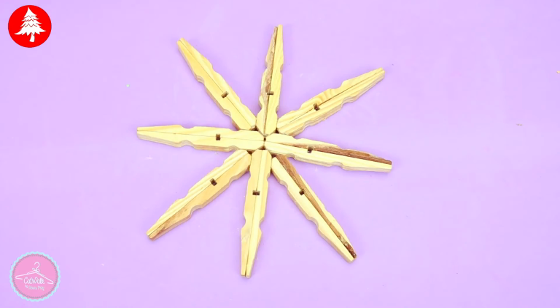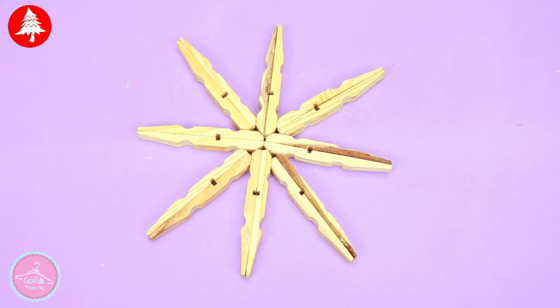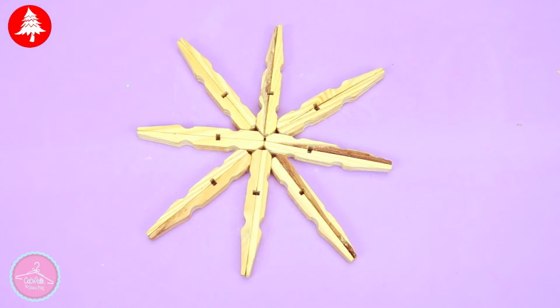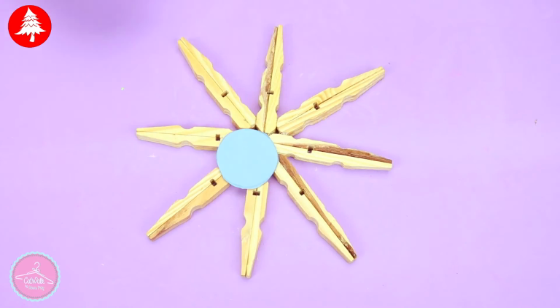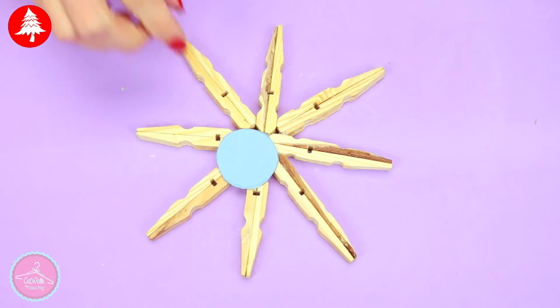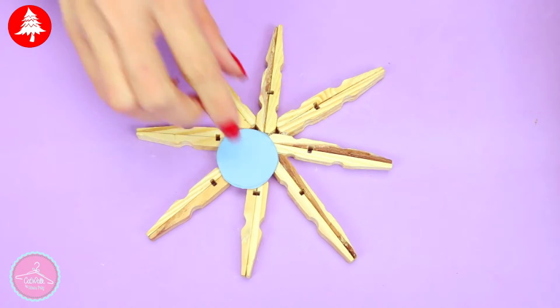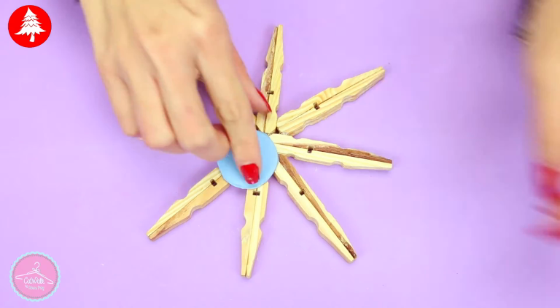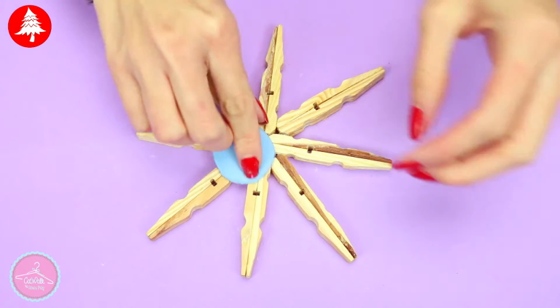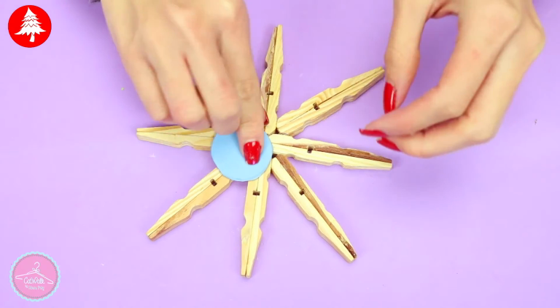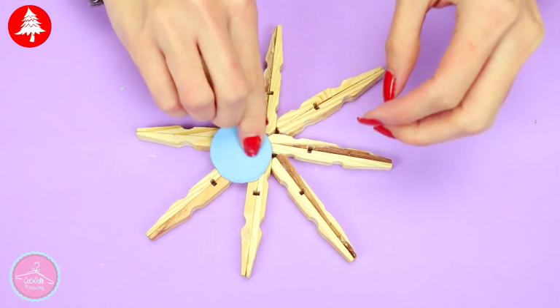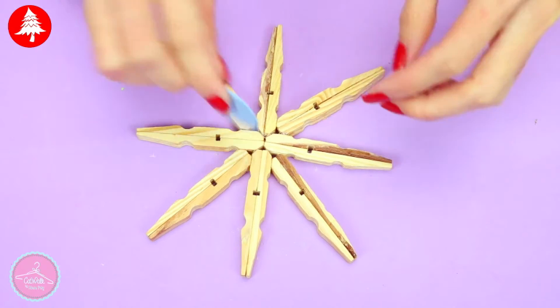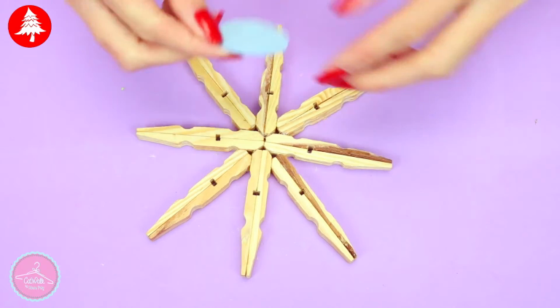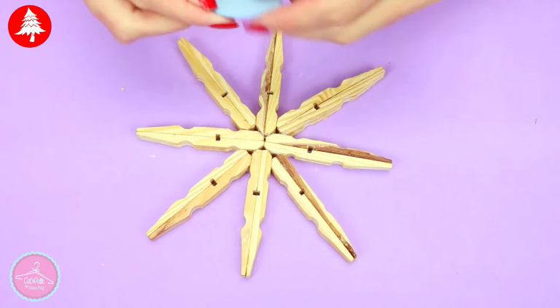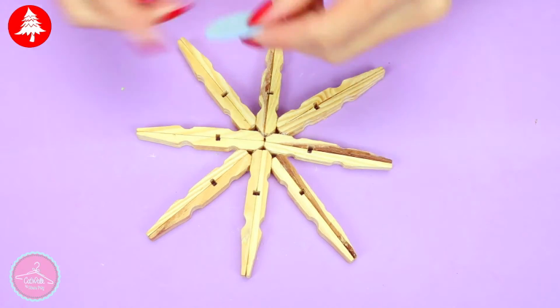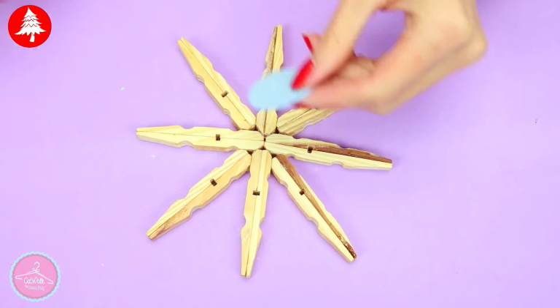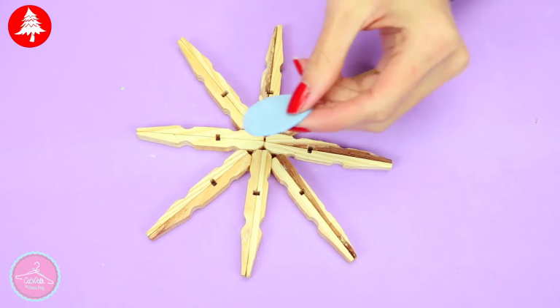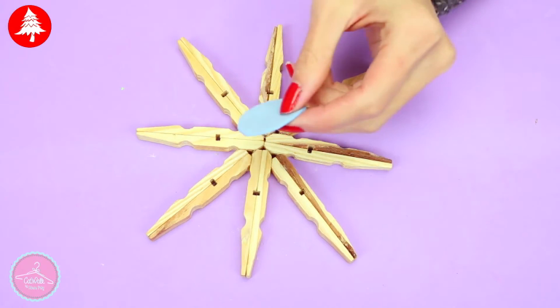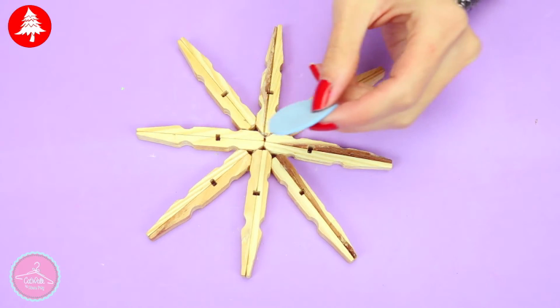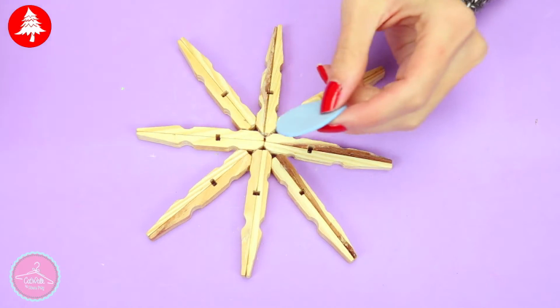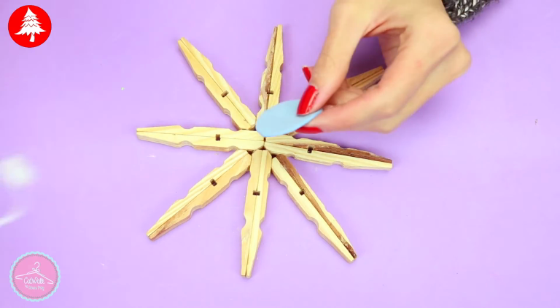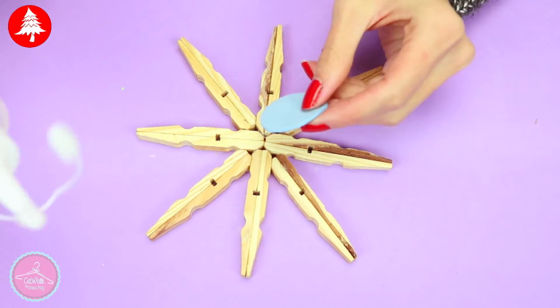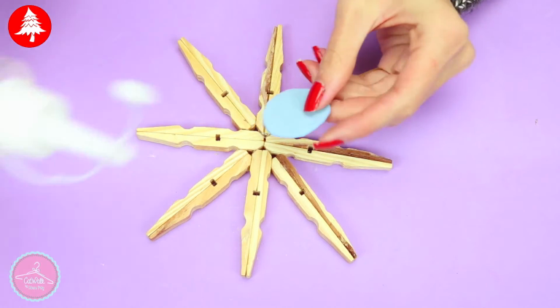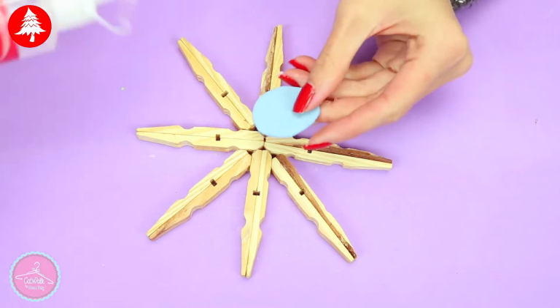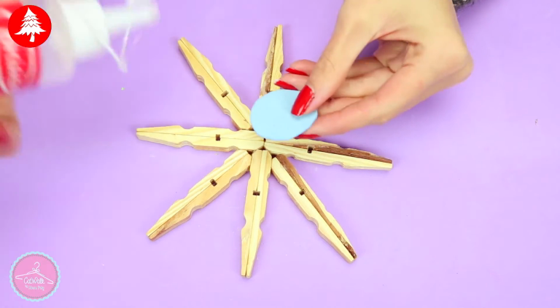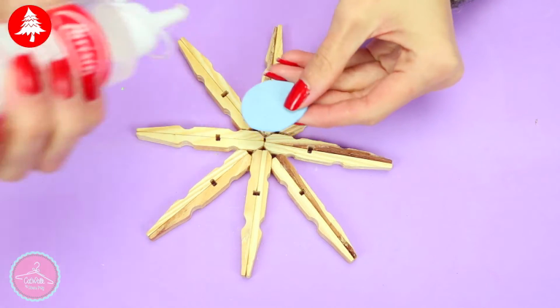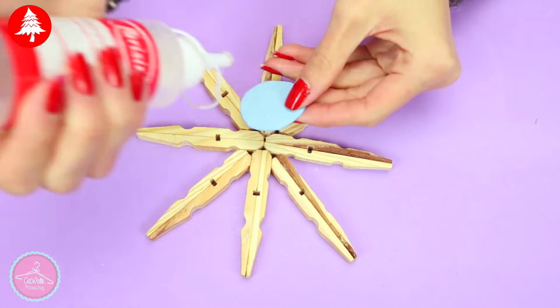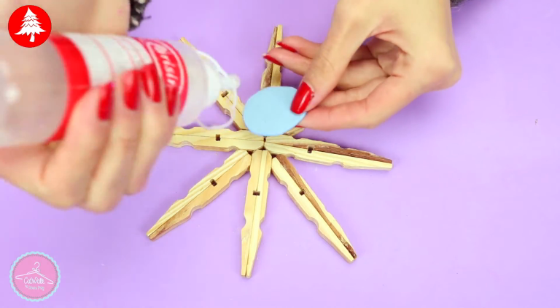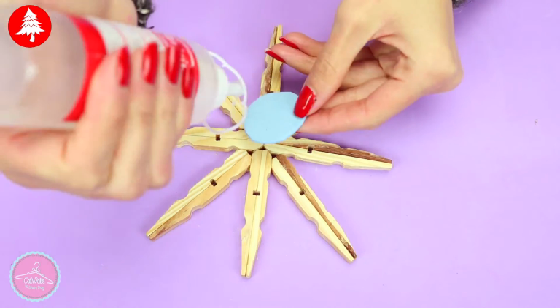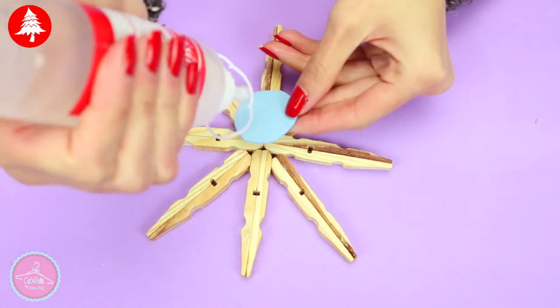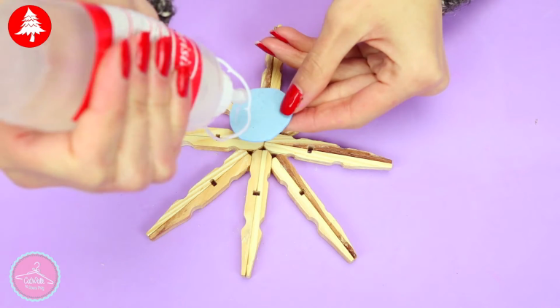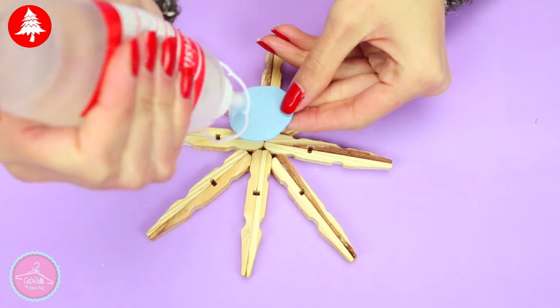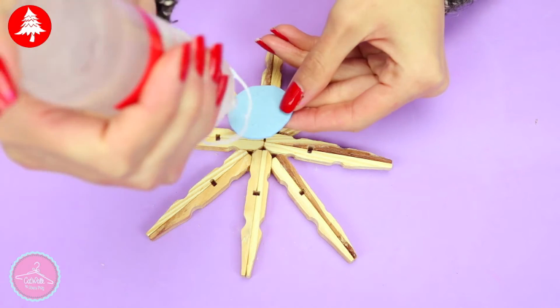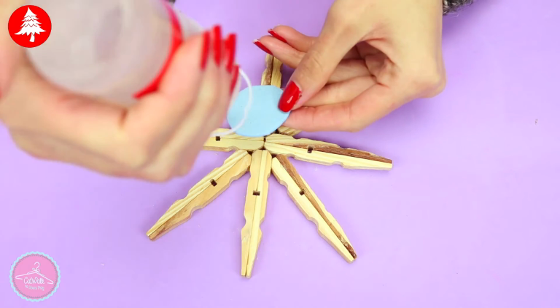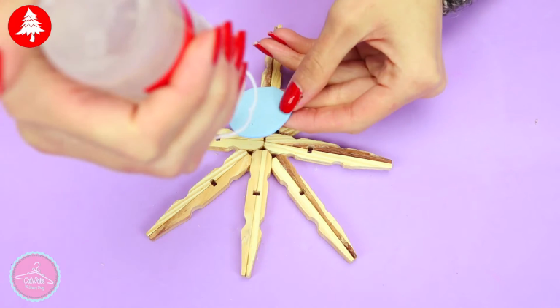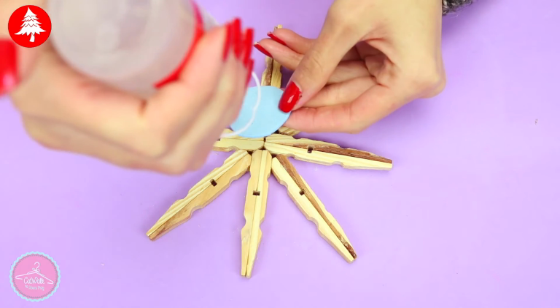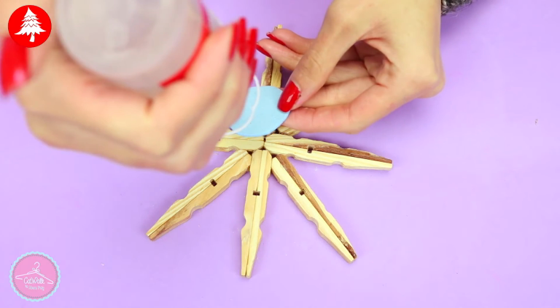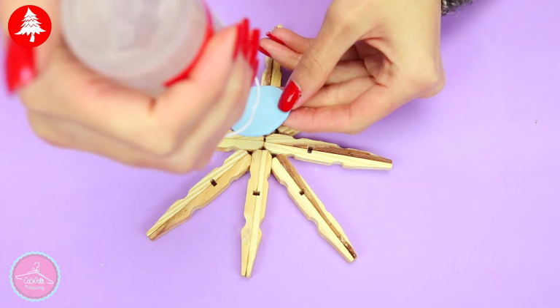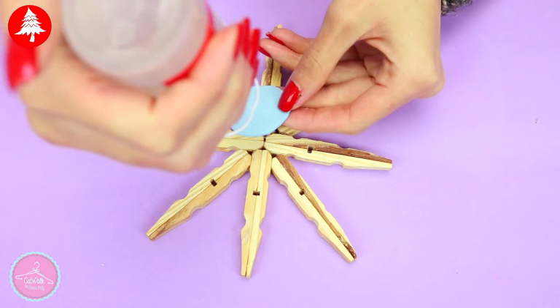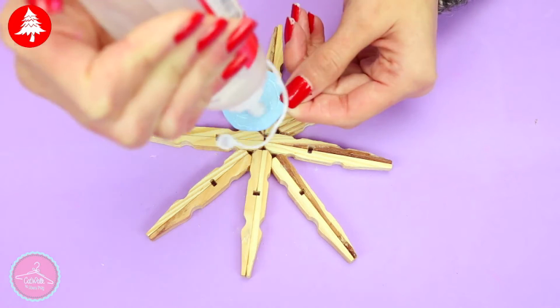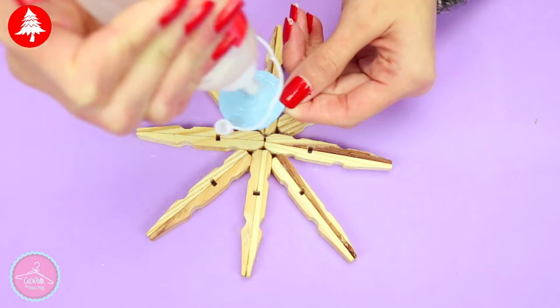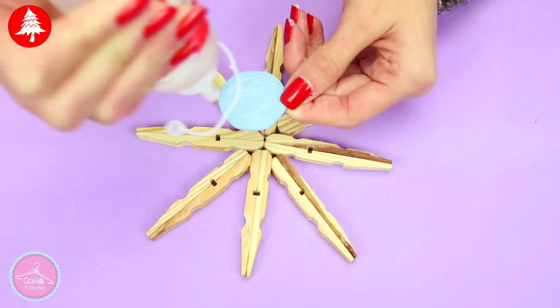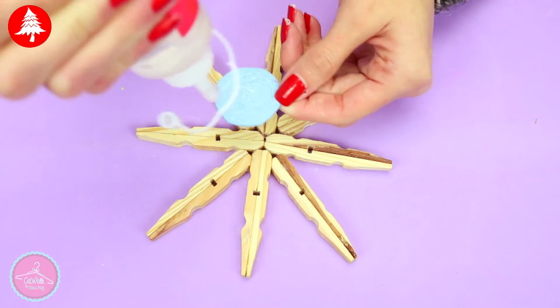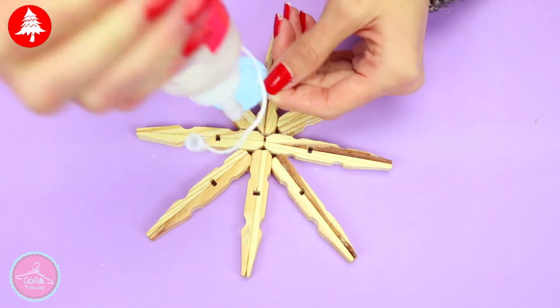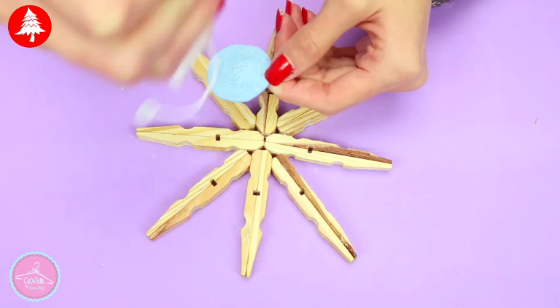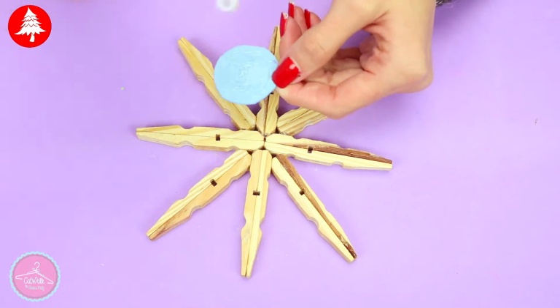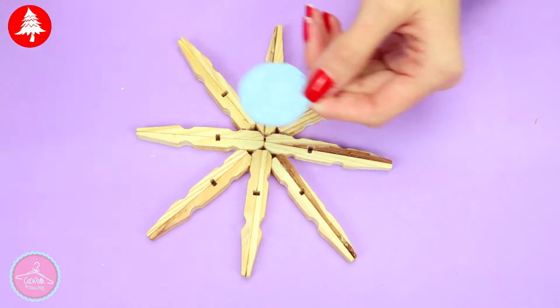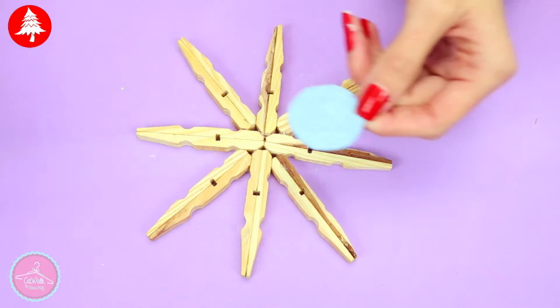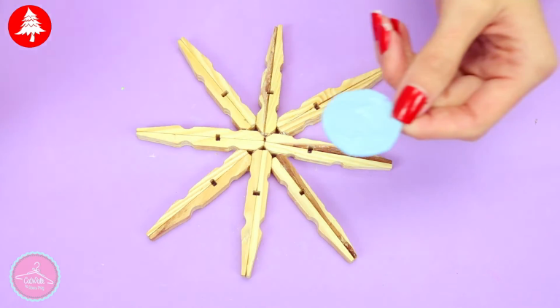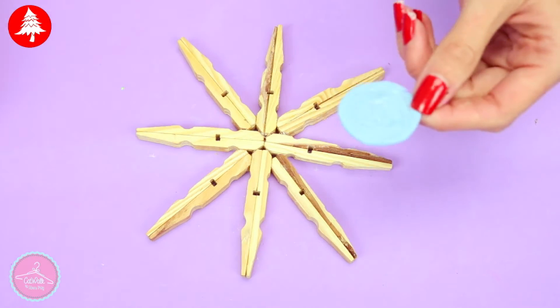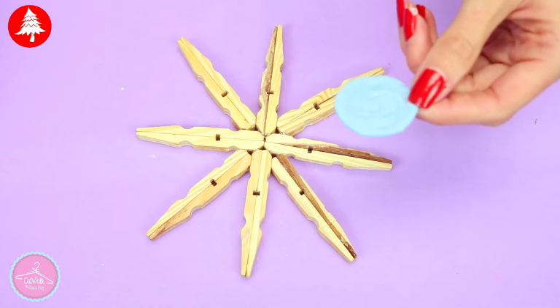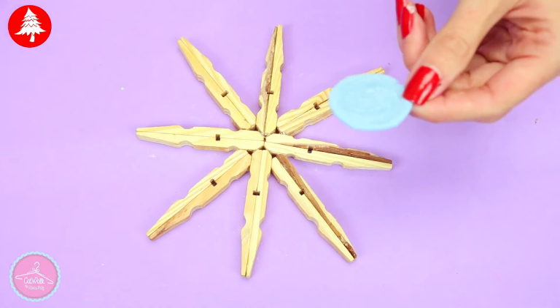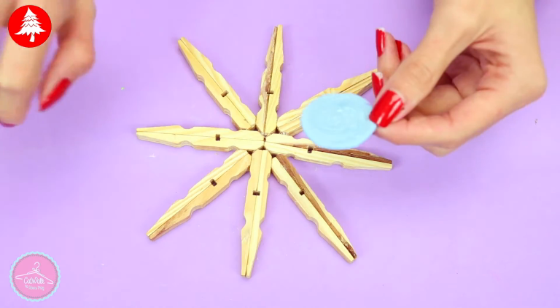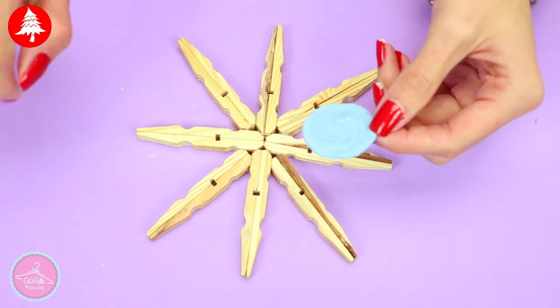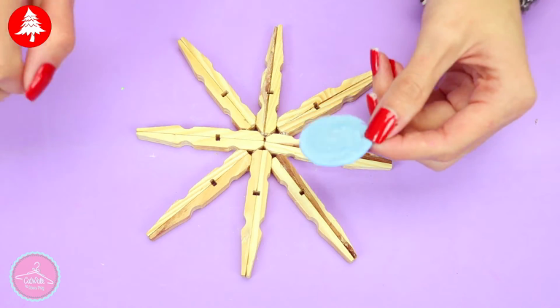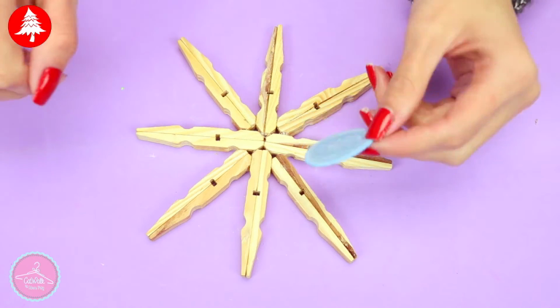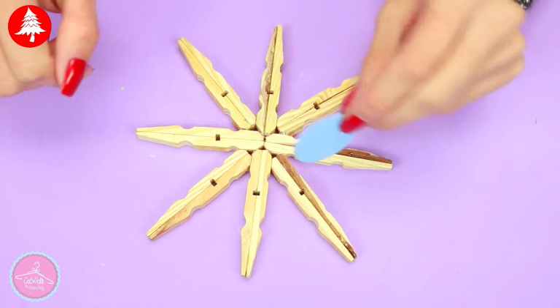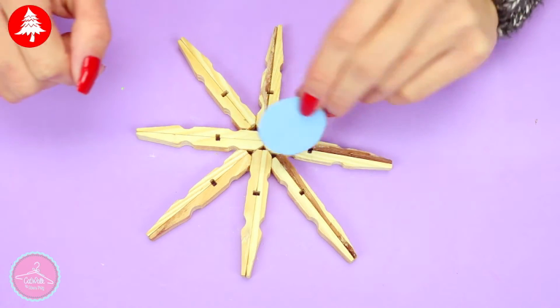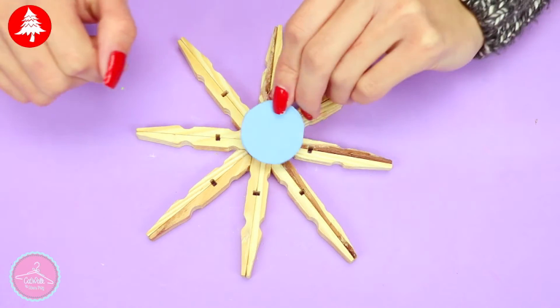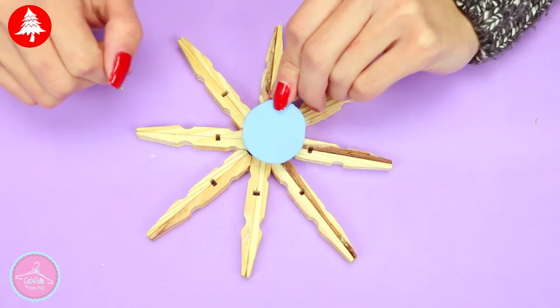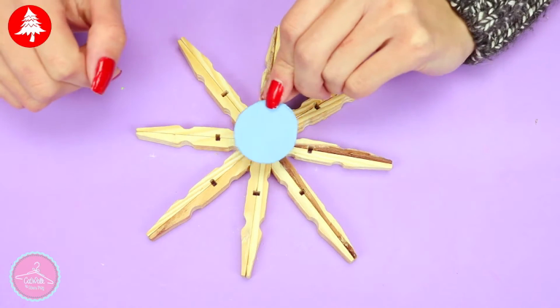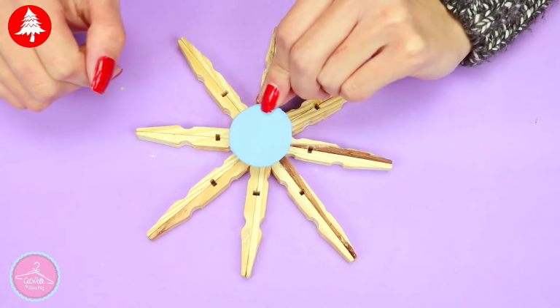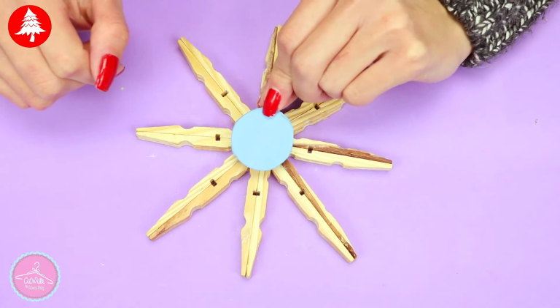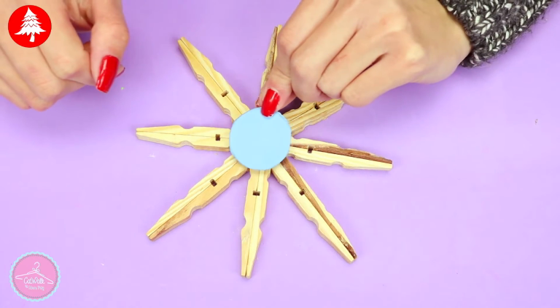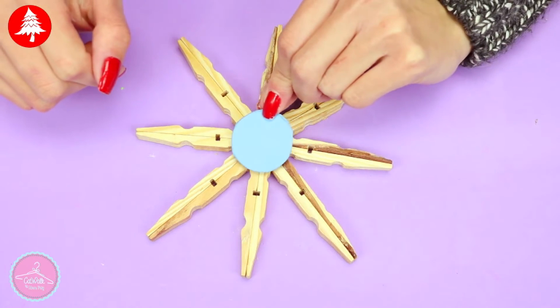I use this color sheet to prevent the snowflake from falling apart, but this step is completely optional. Let it dry a few minutes.